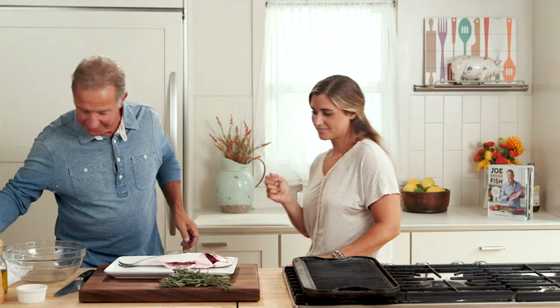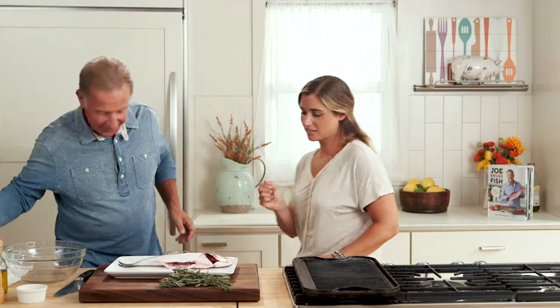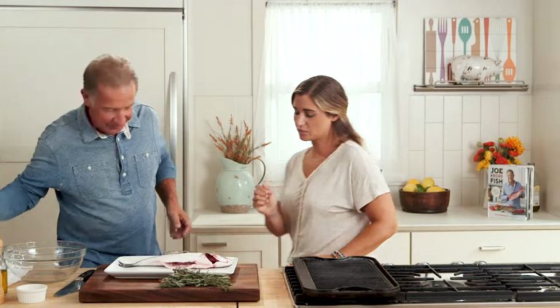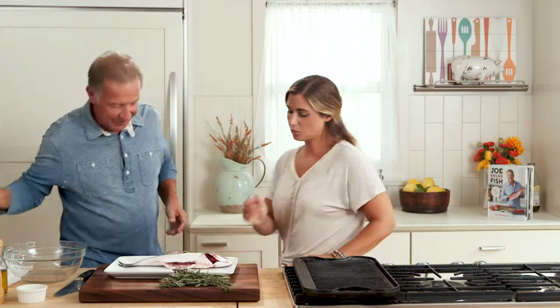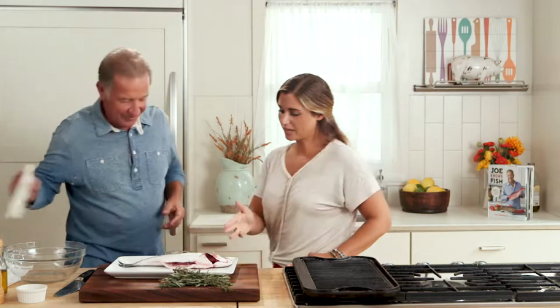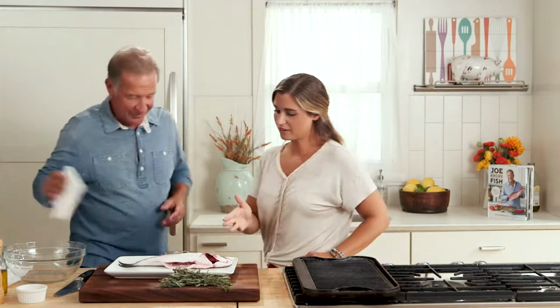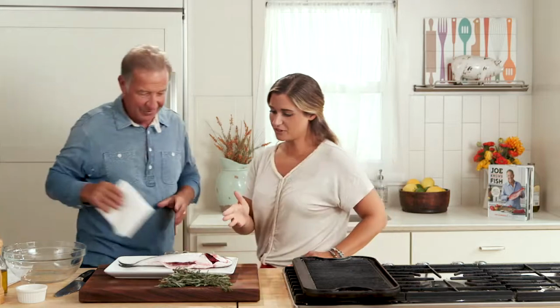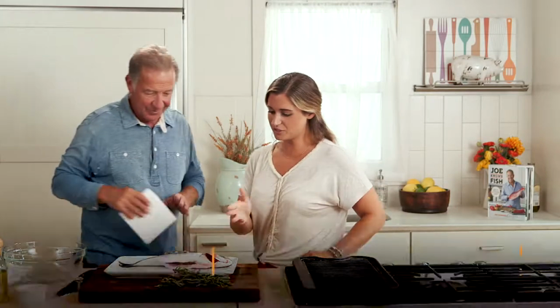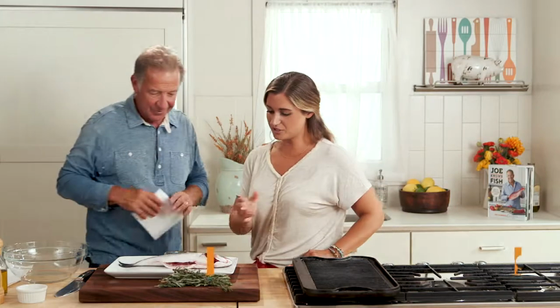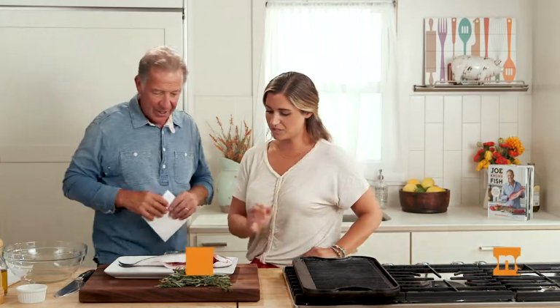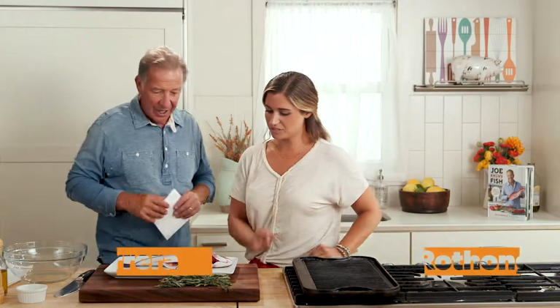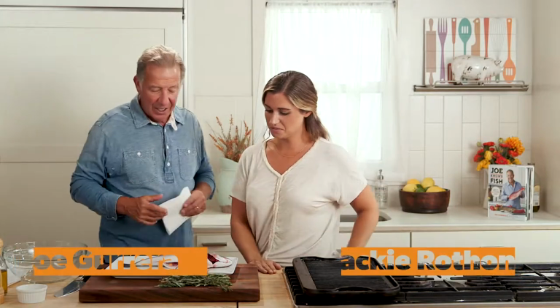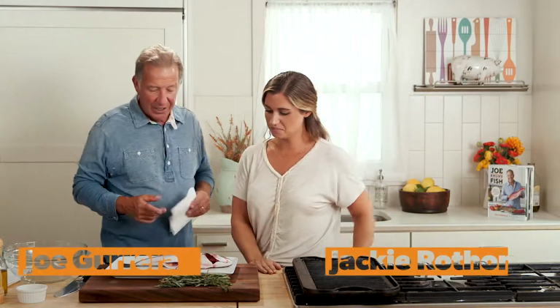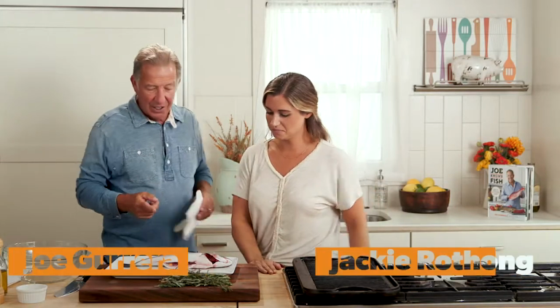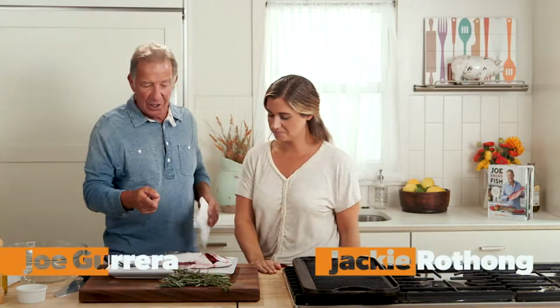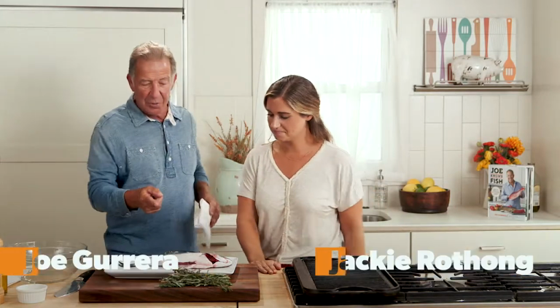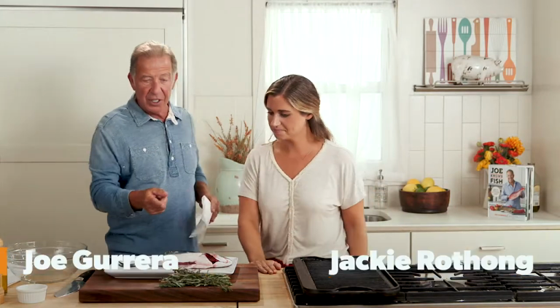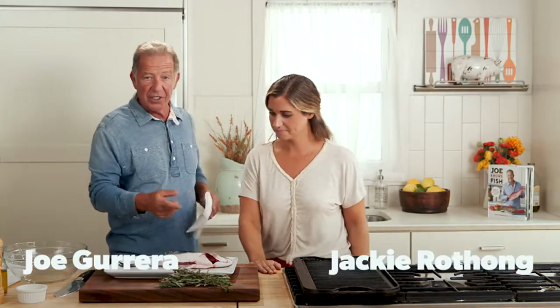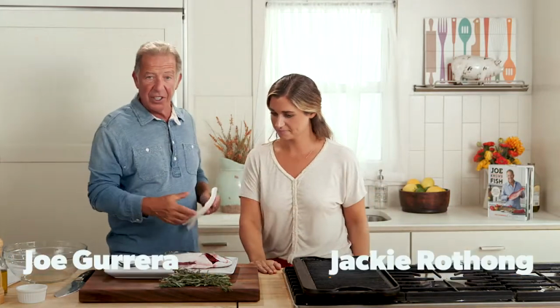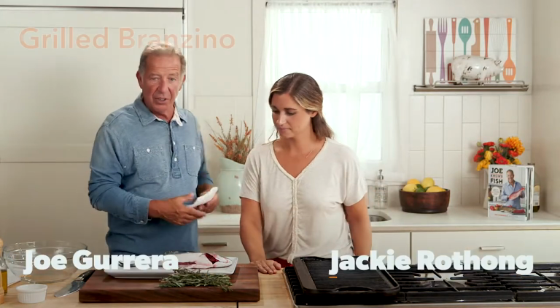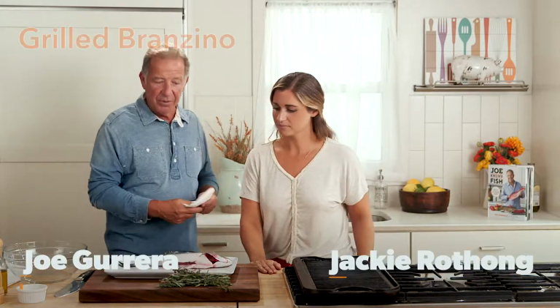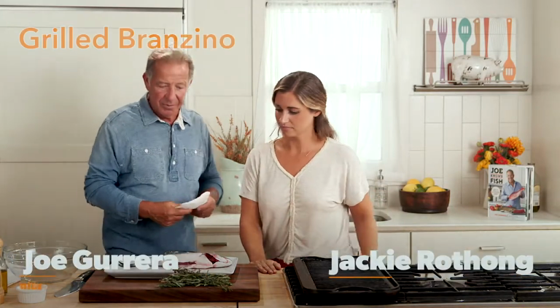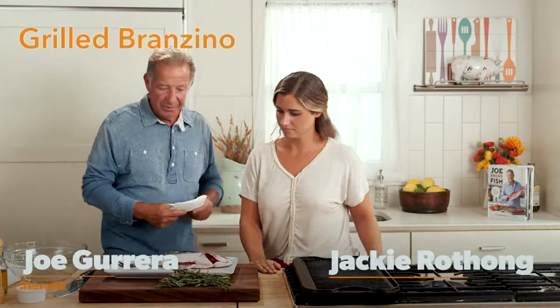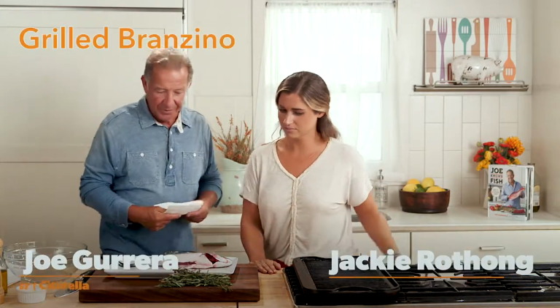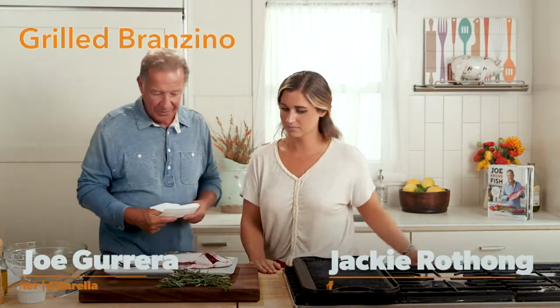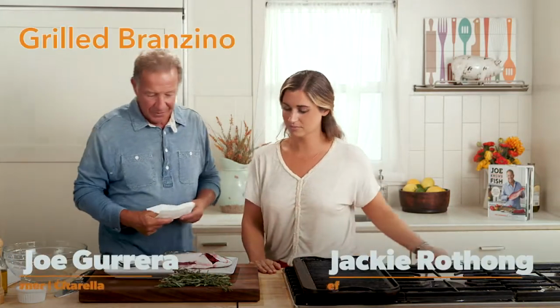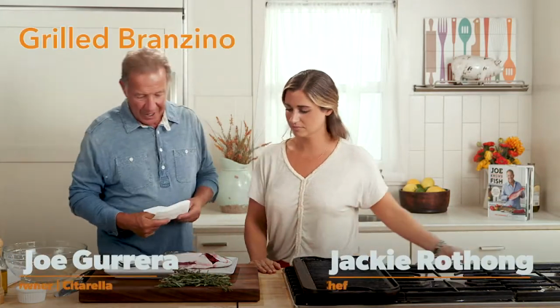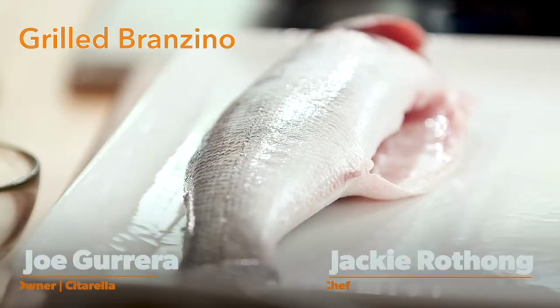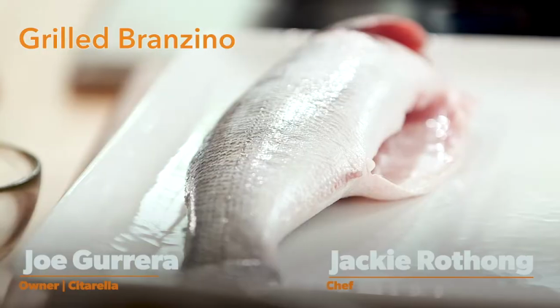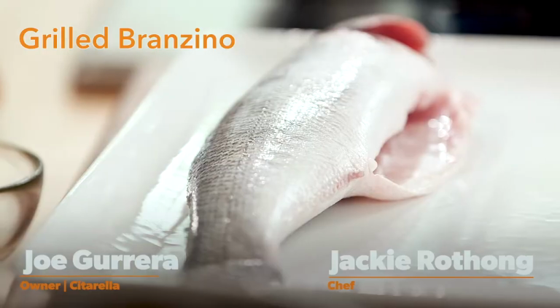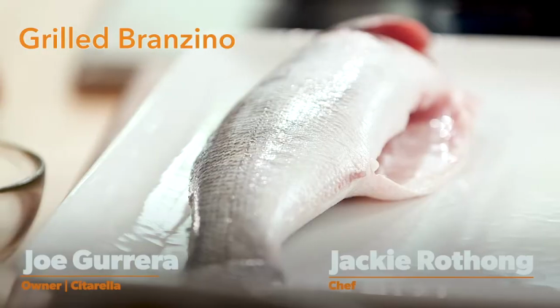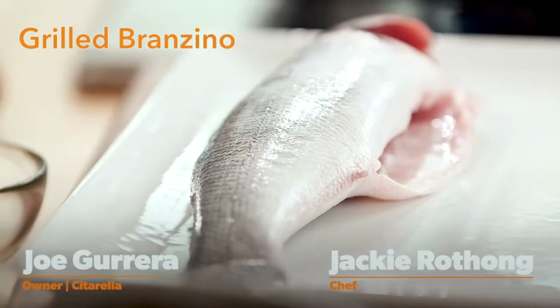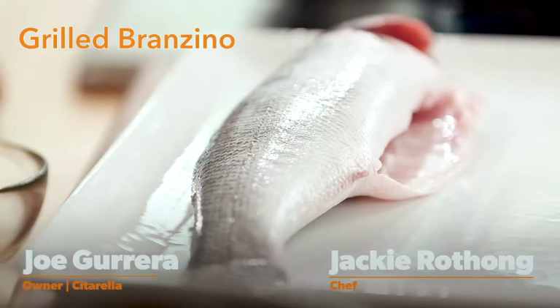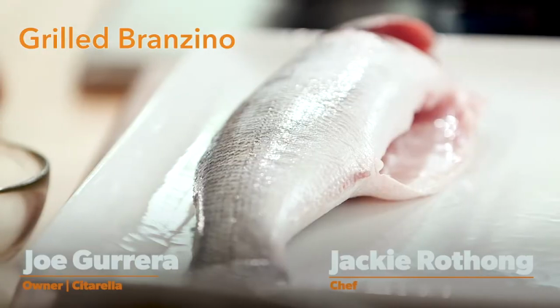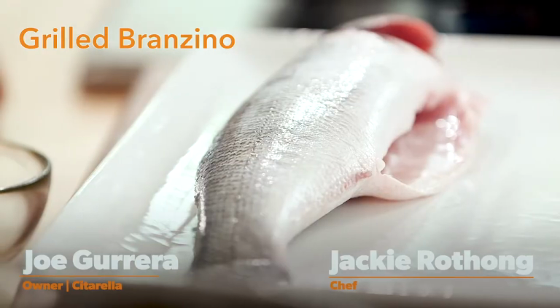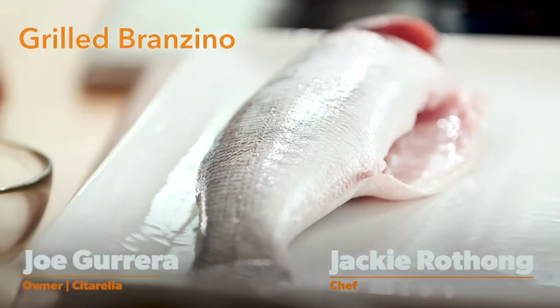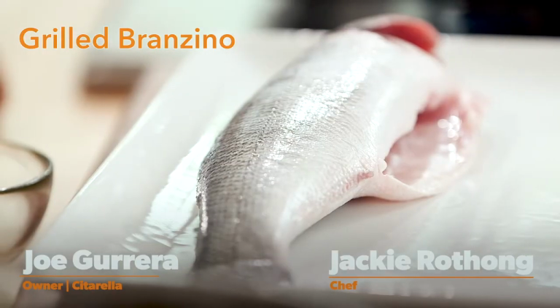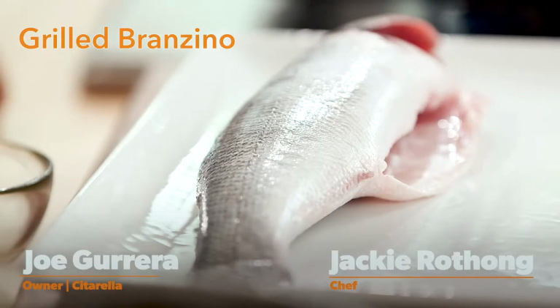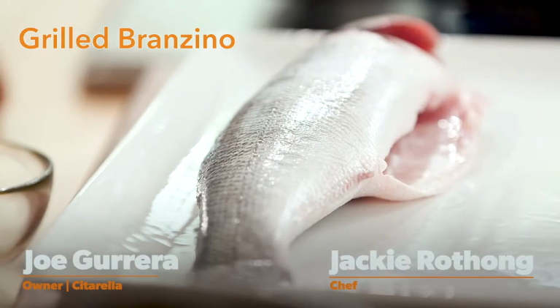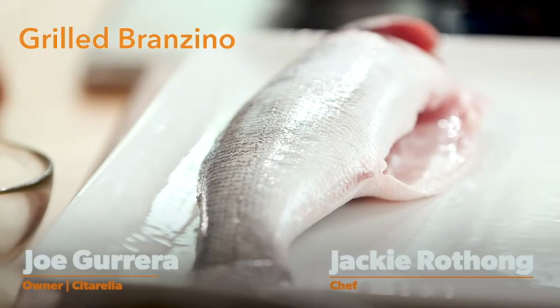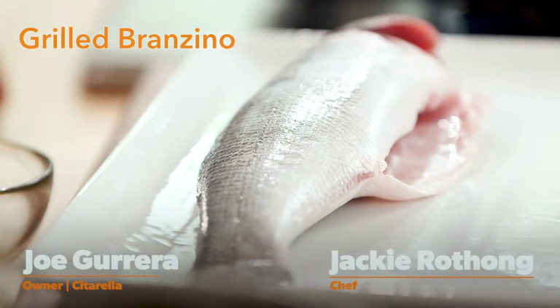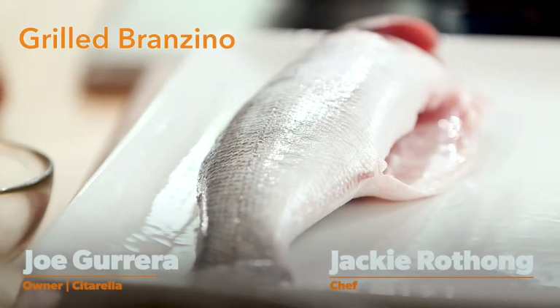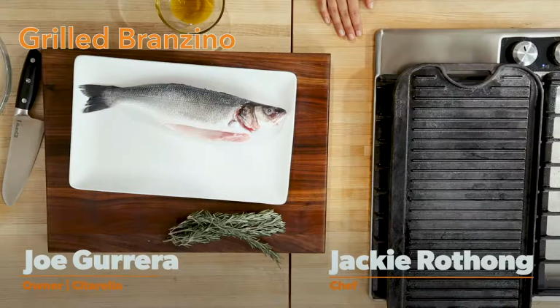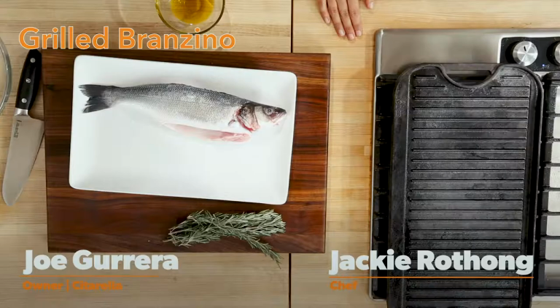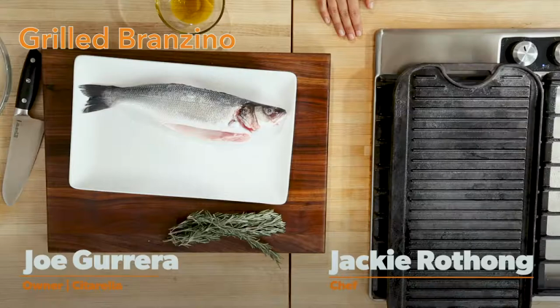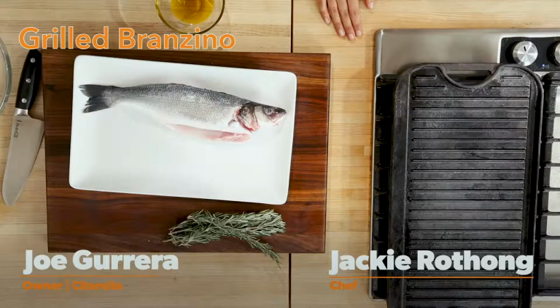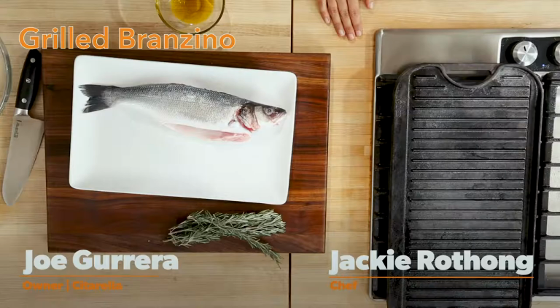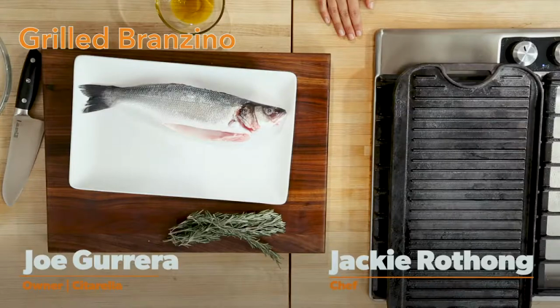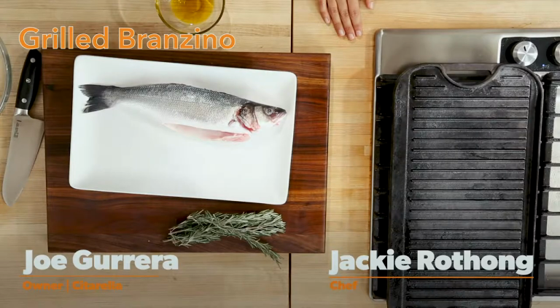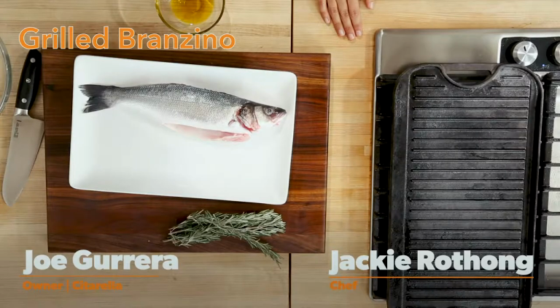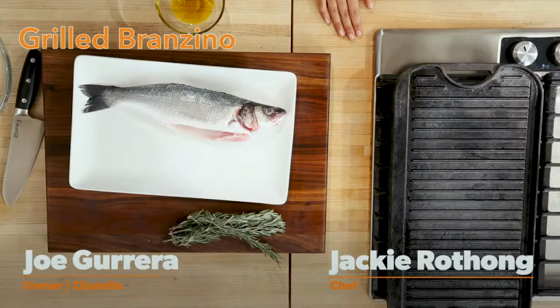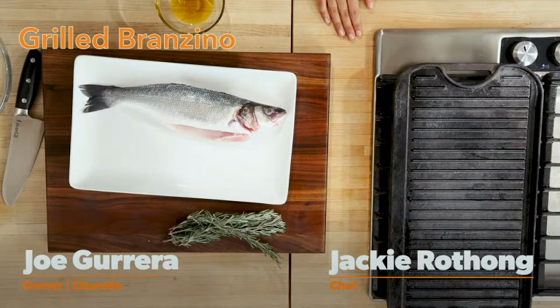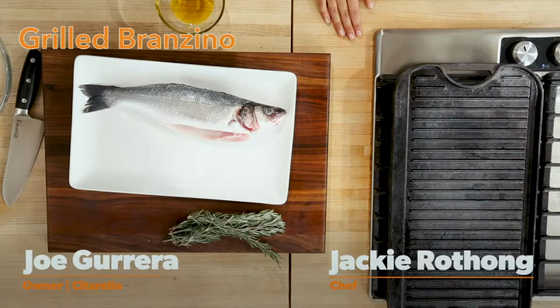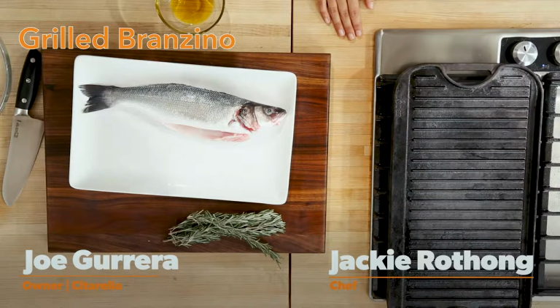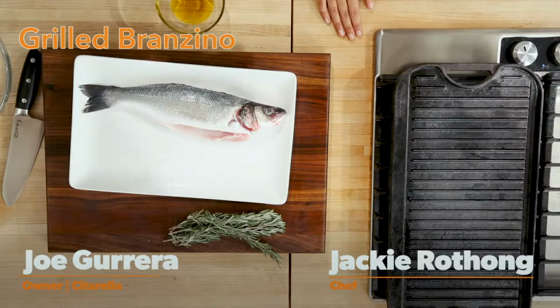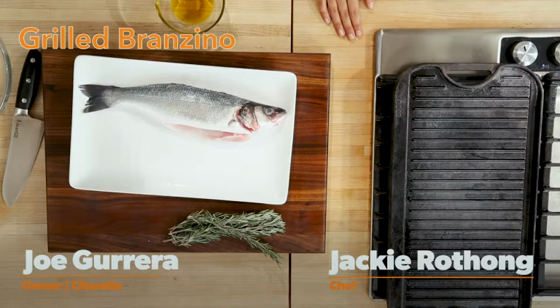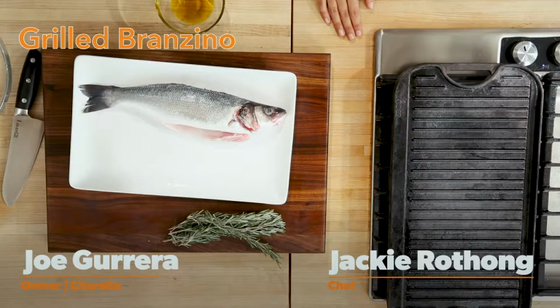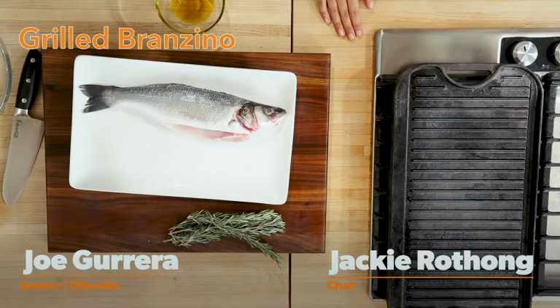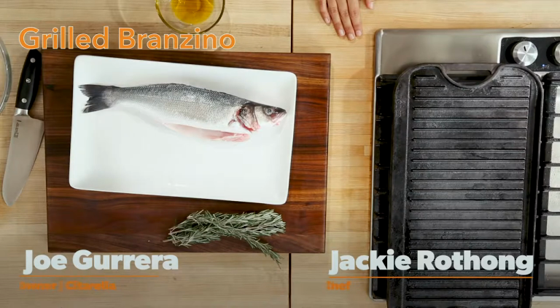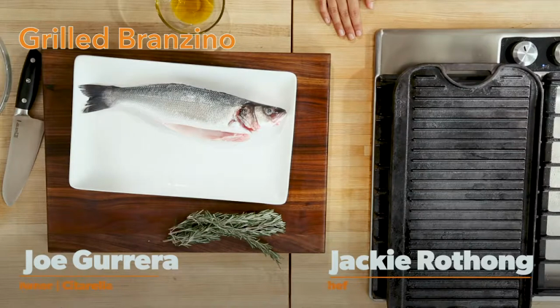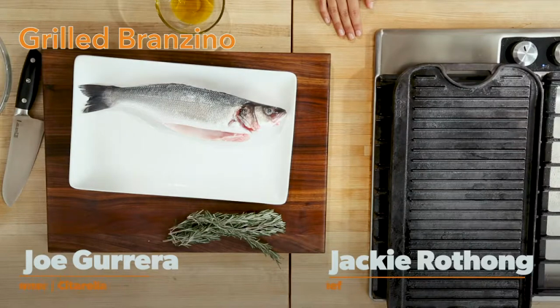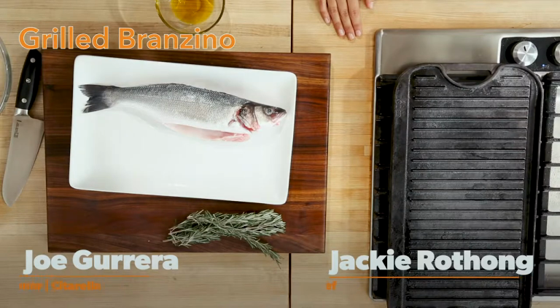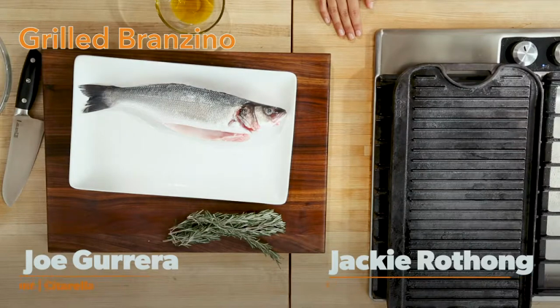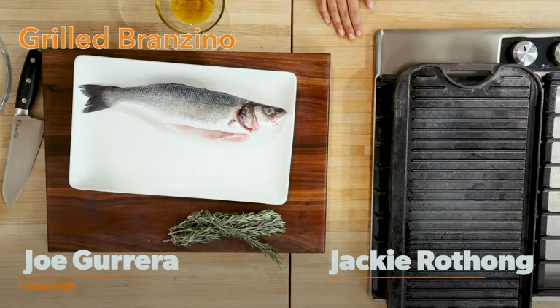So what kind of fish is this? This is branzino. I'm gonna grill it for 10 minutes — five minutes on each side, and it'll be perfect.